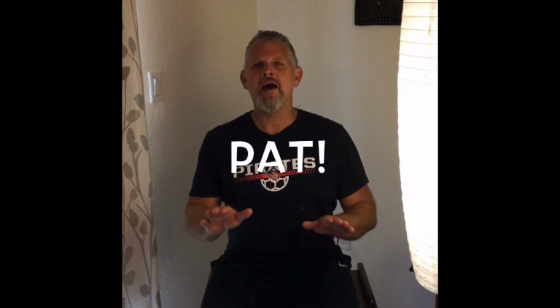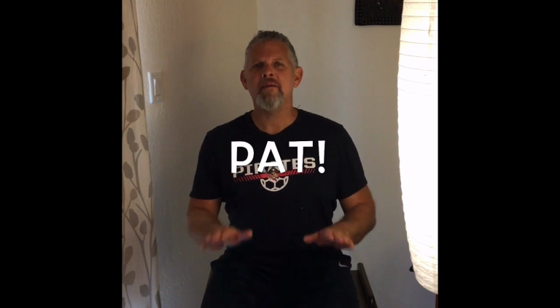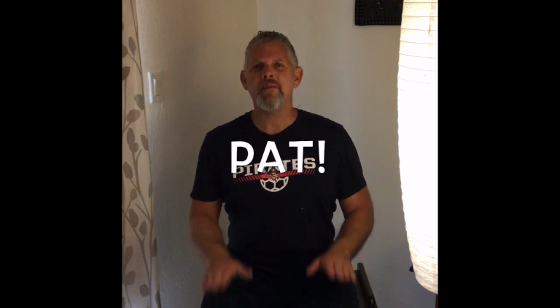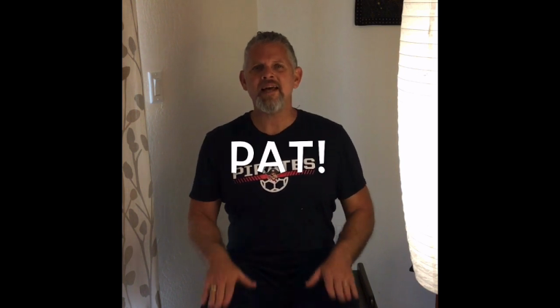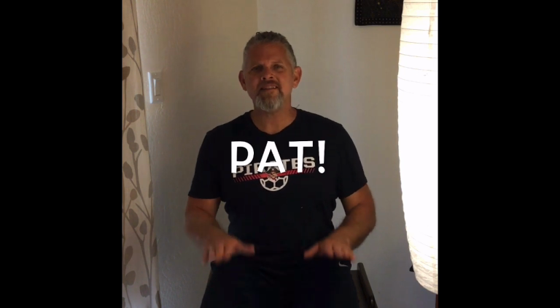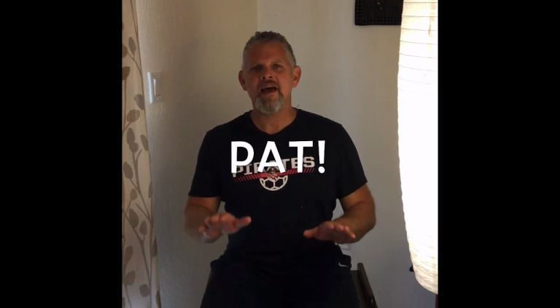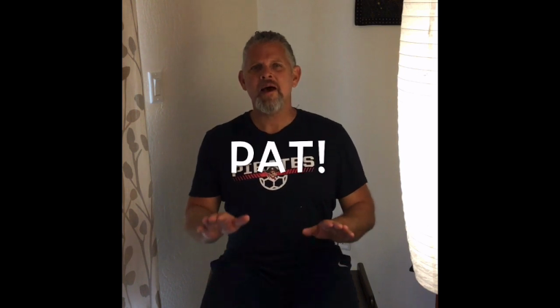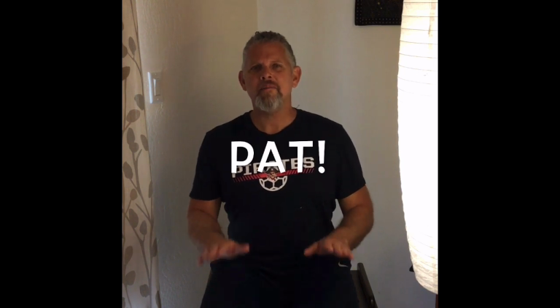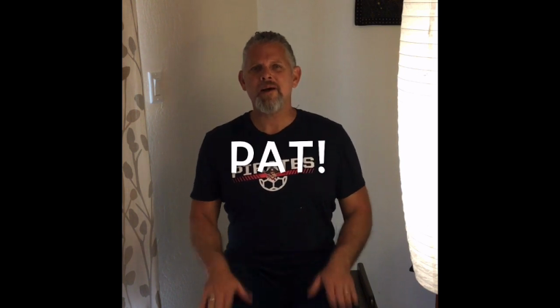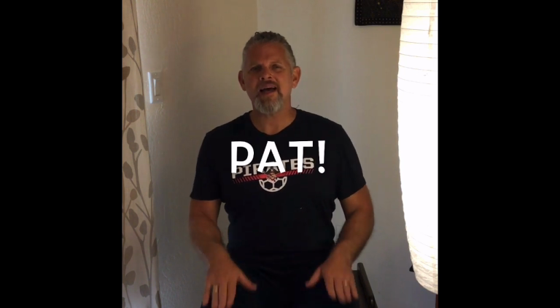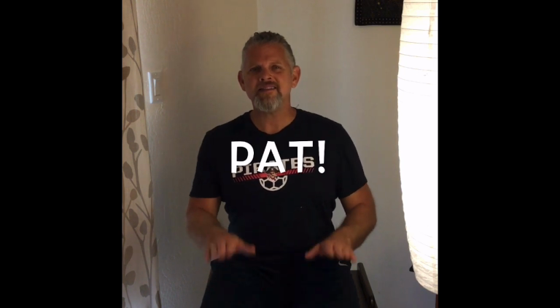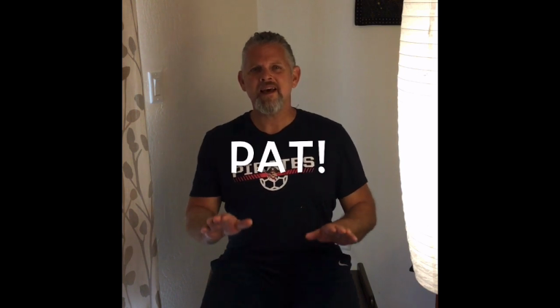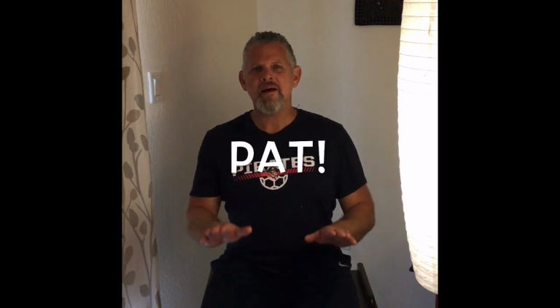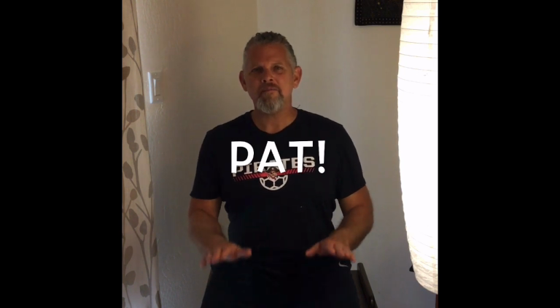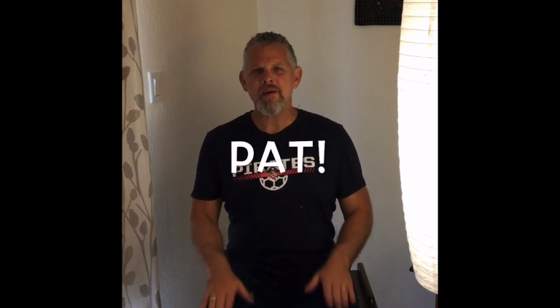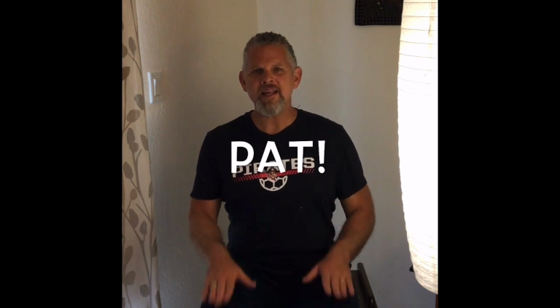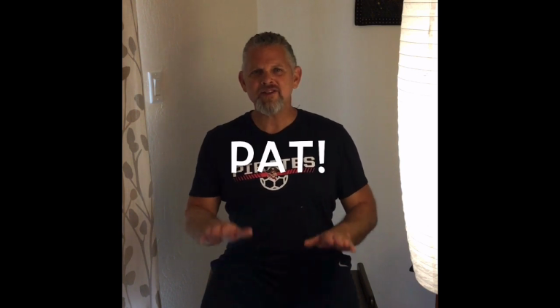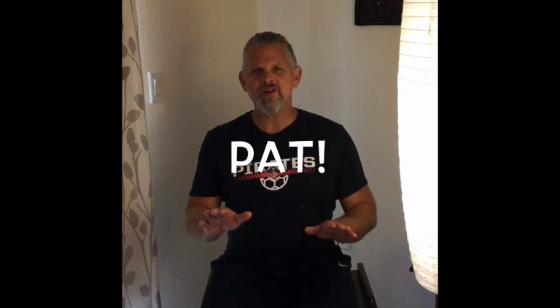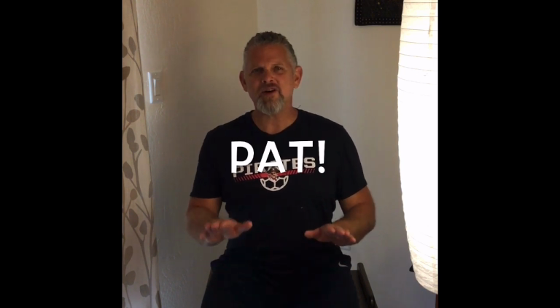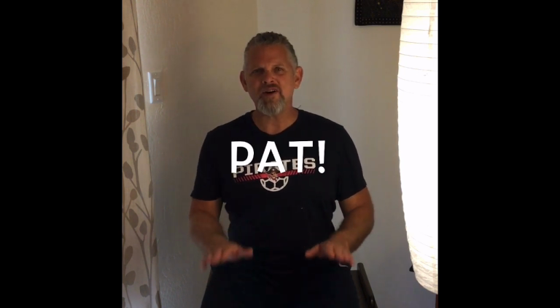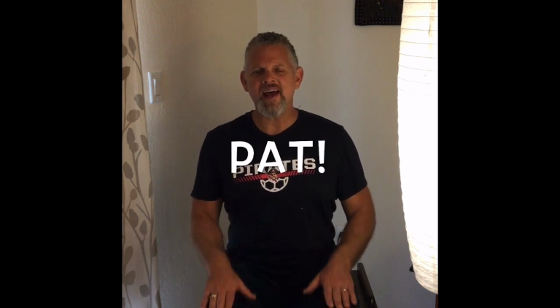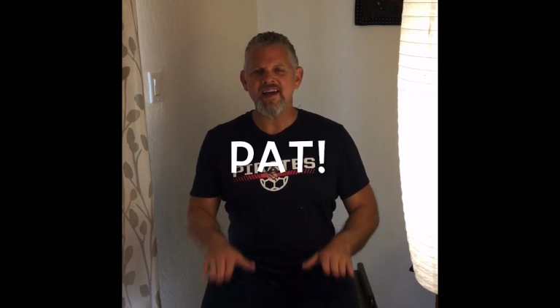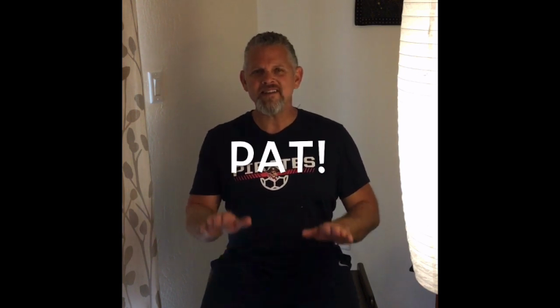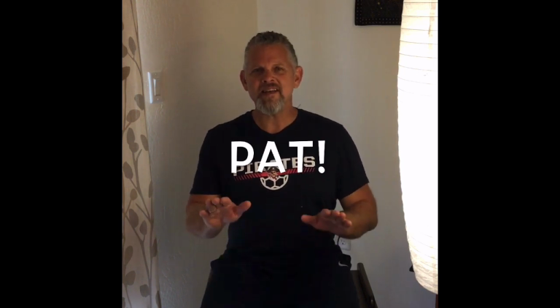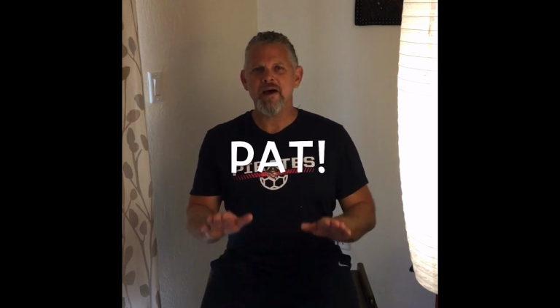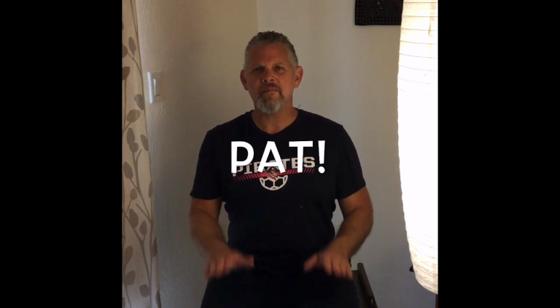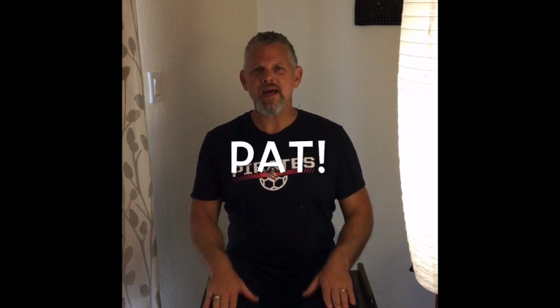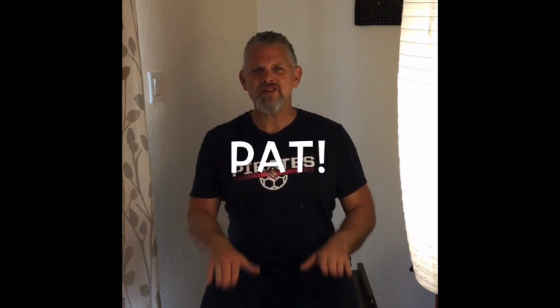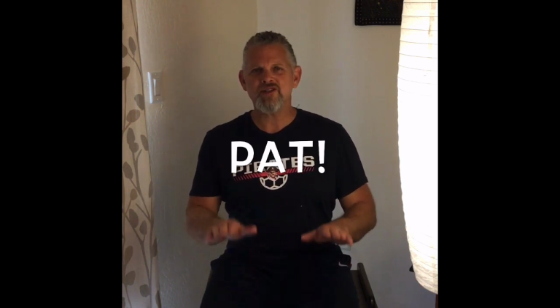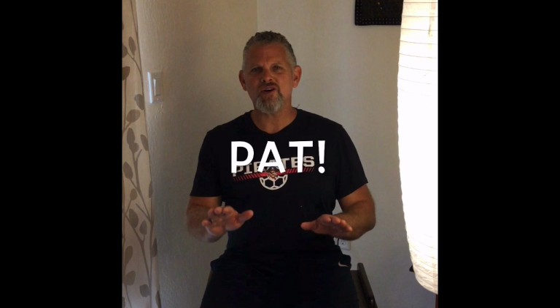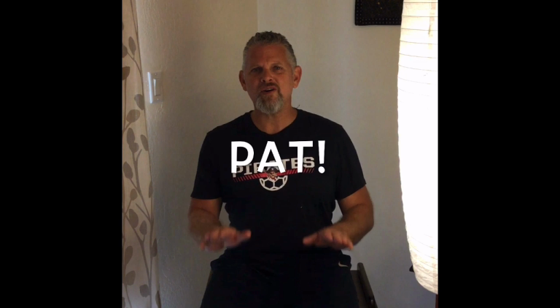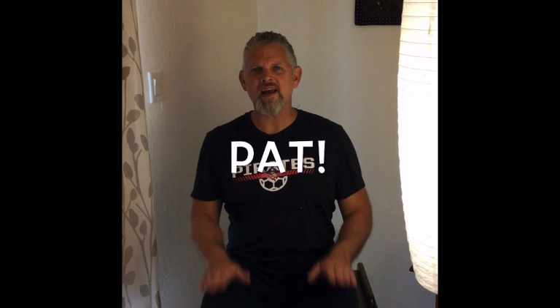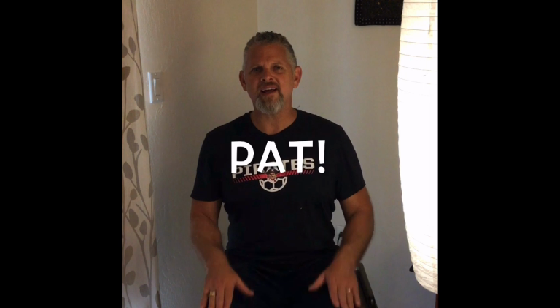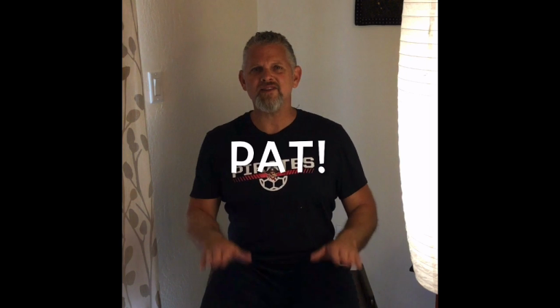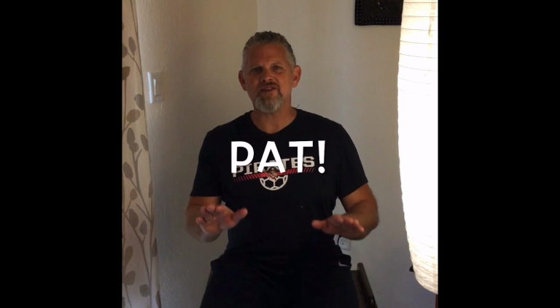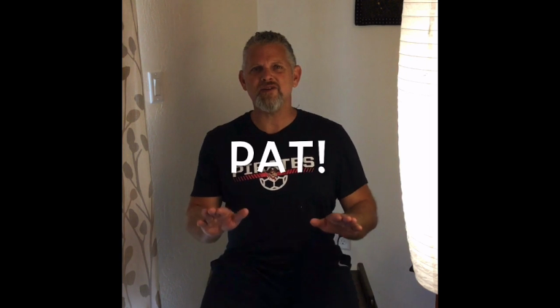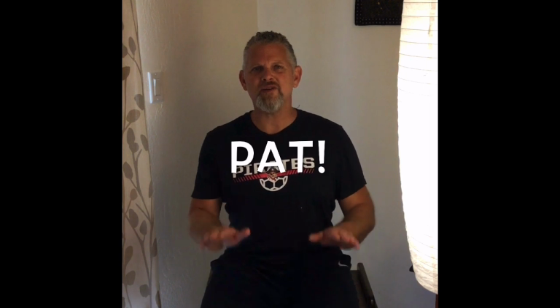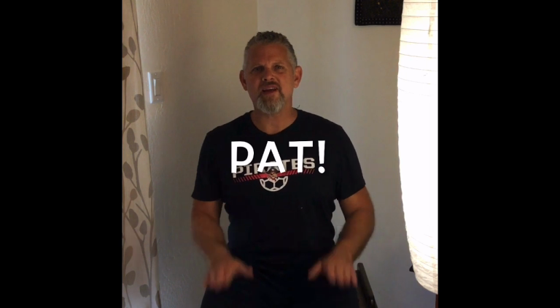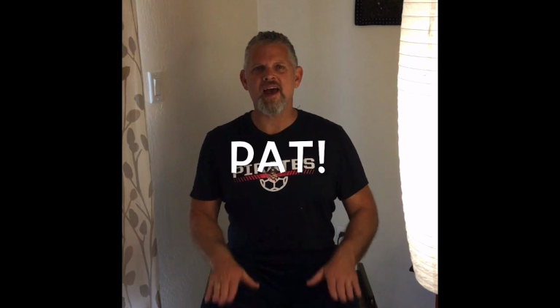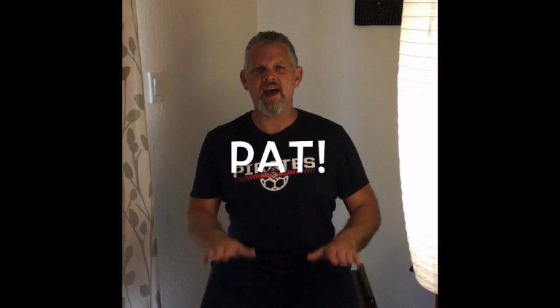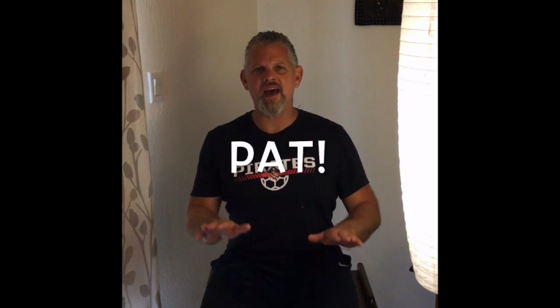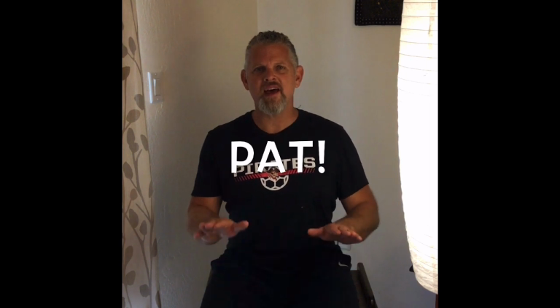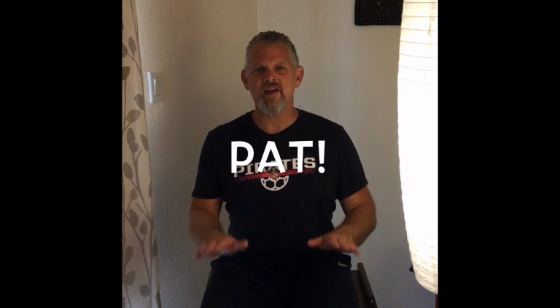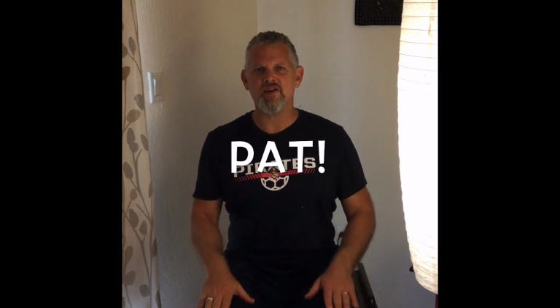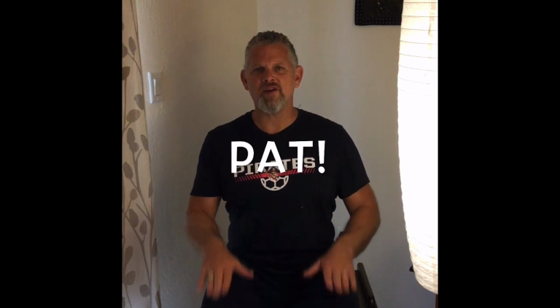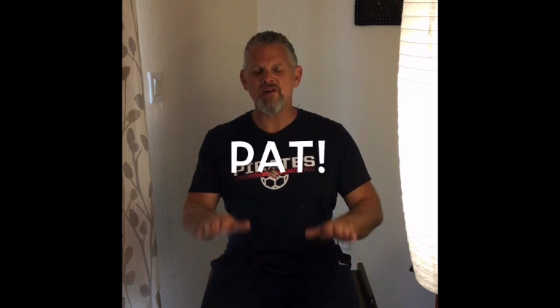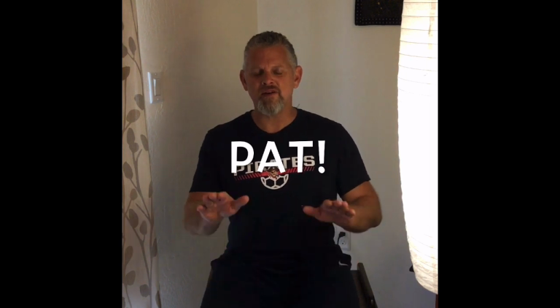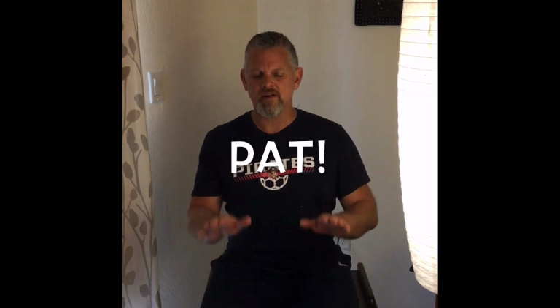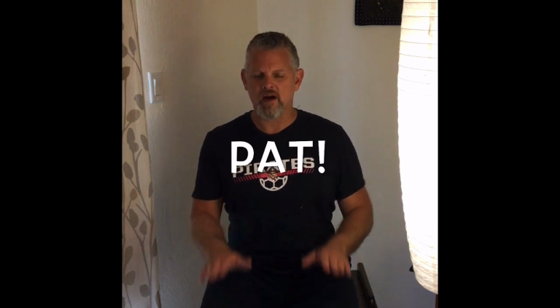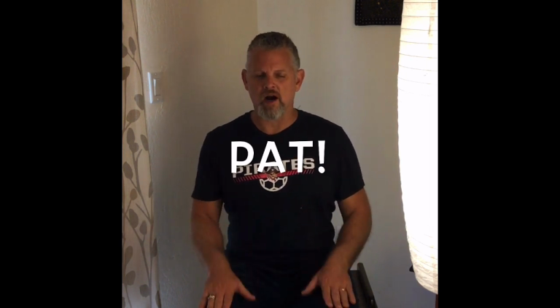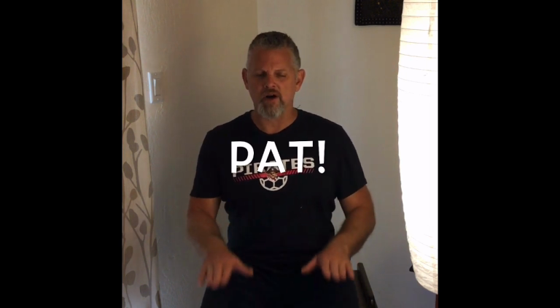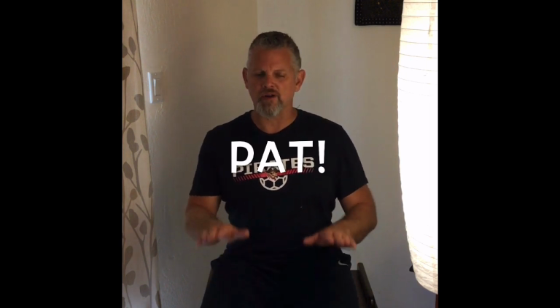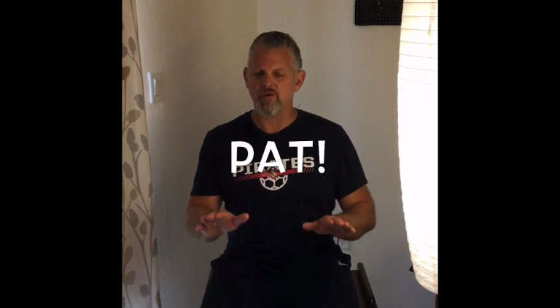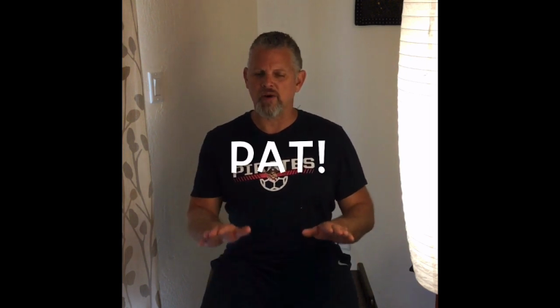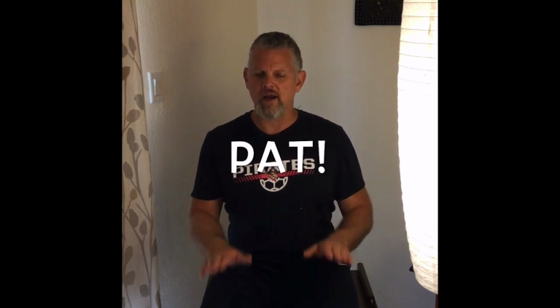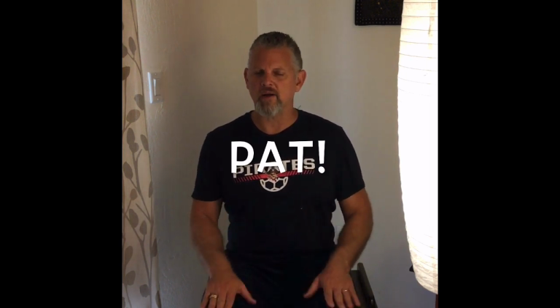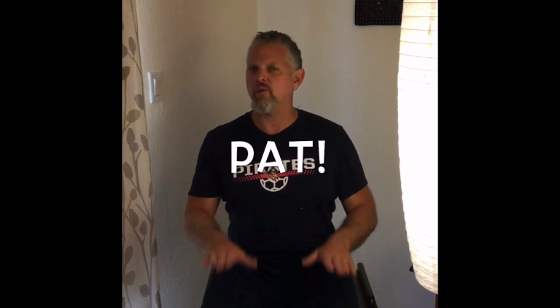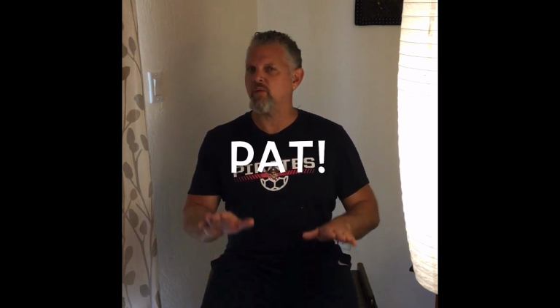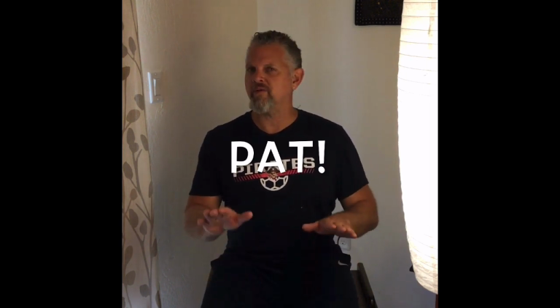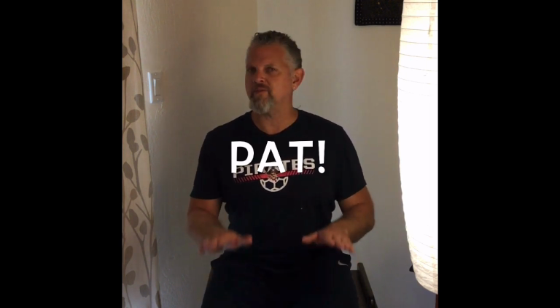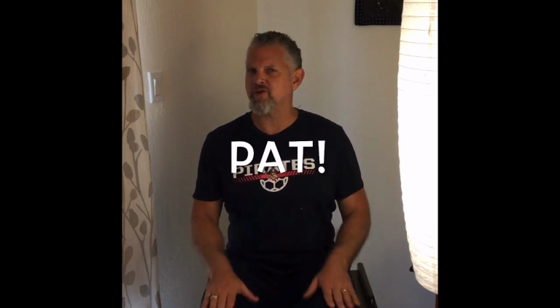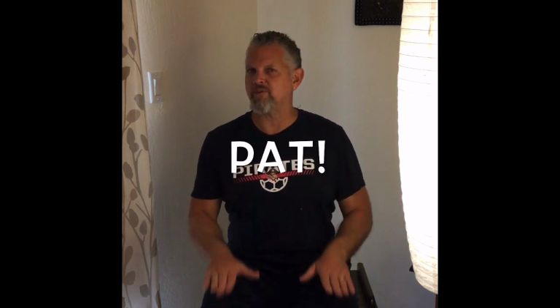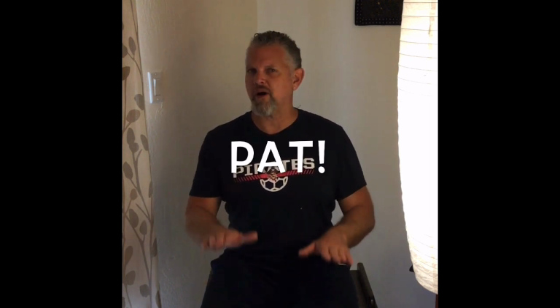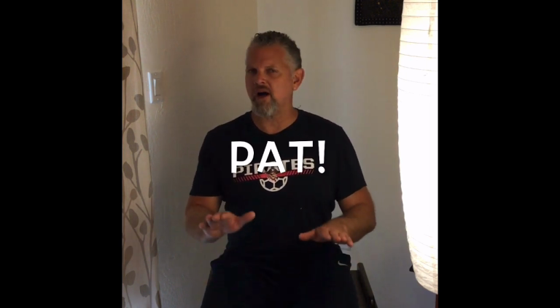Pat, pat, pat your hands, pat your hands together. Are you right with Mr. Brock?